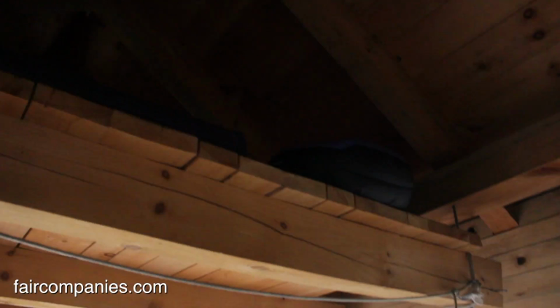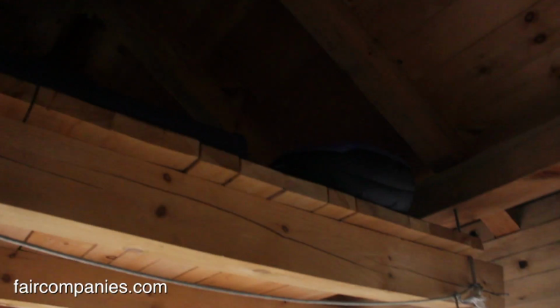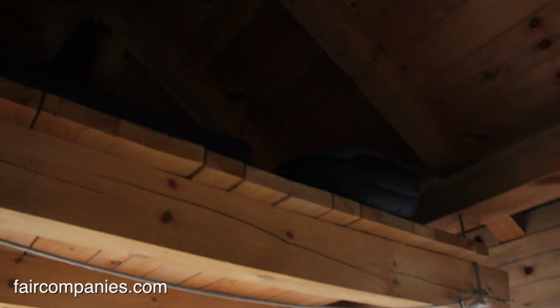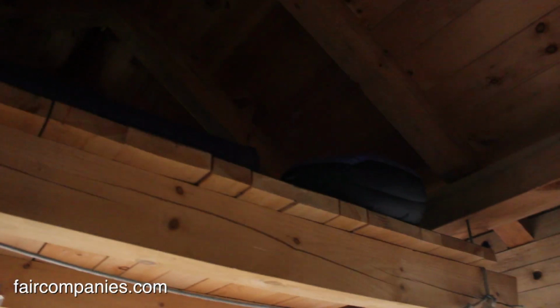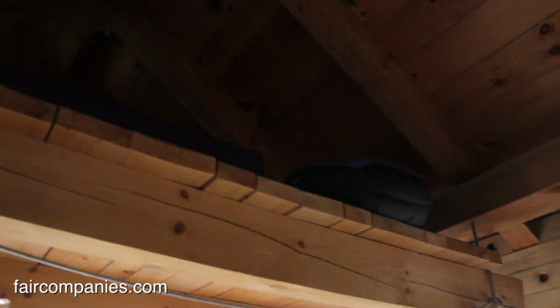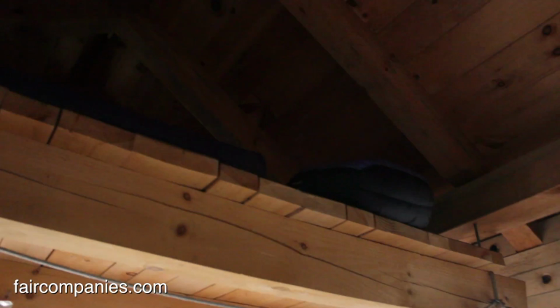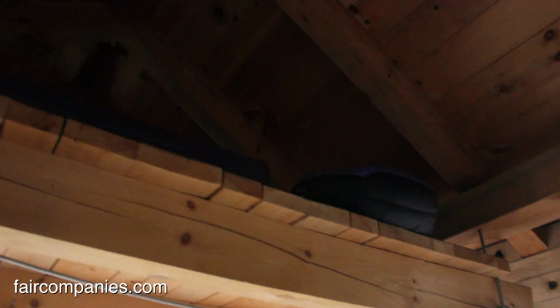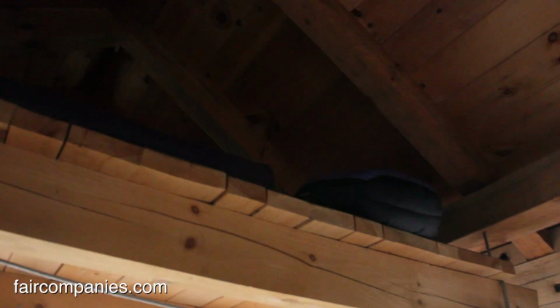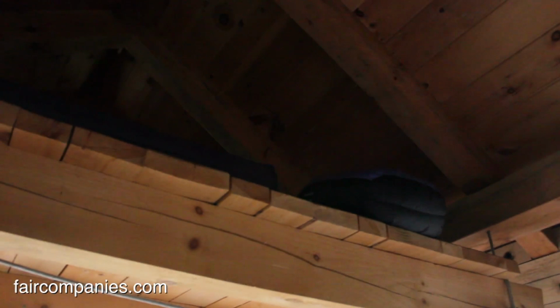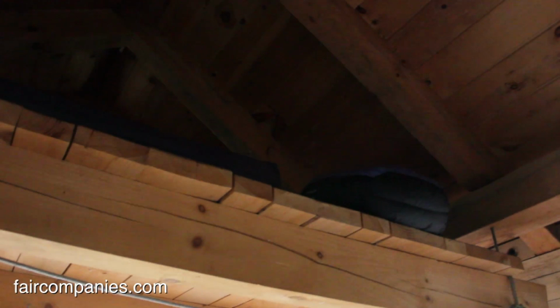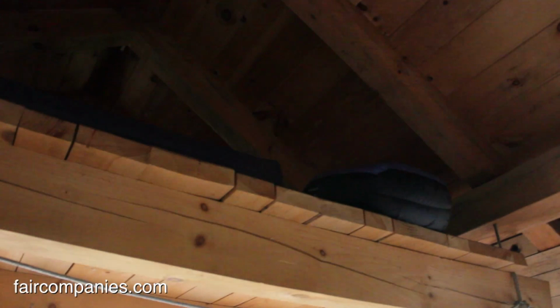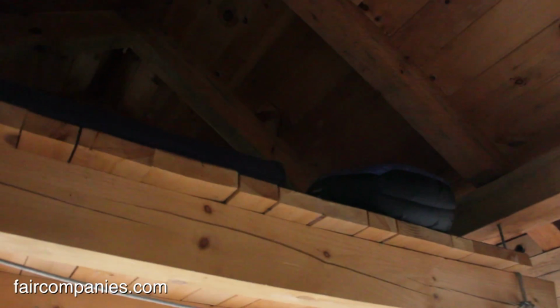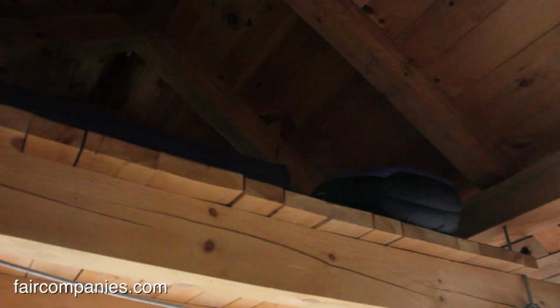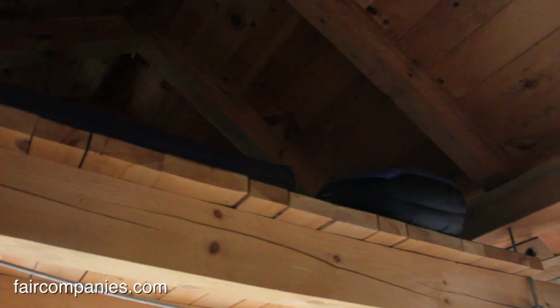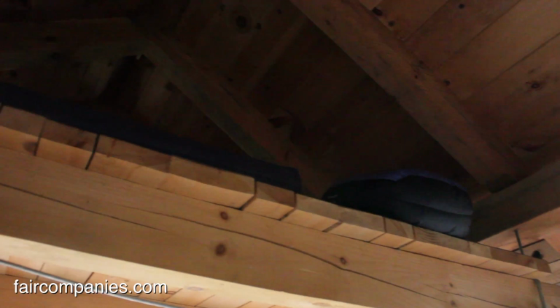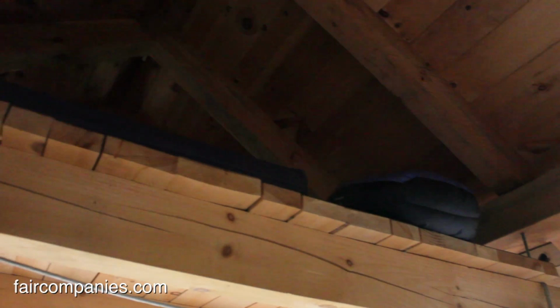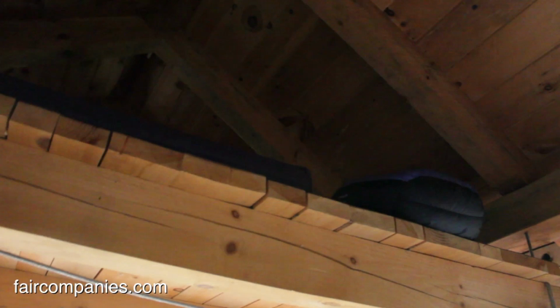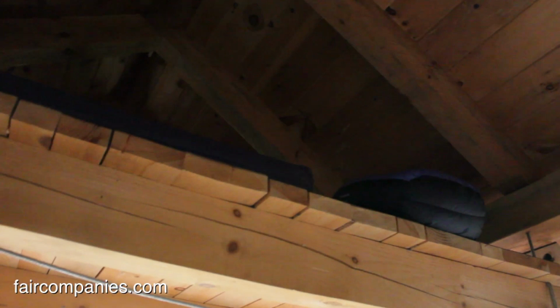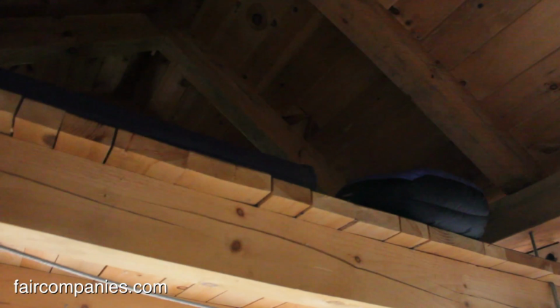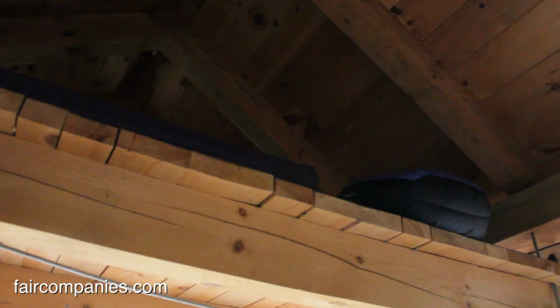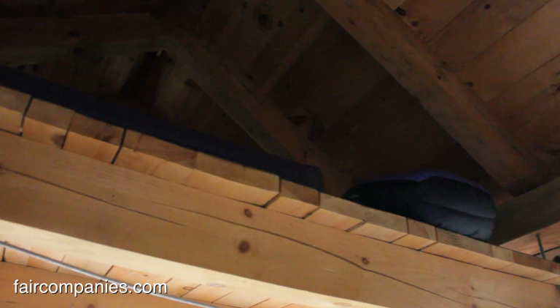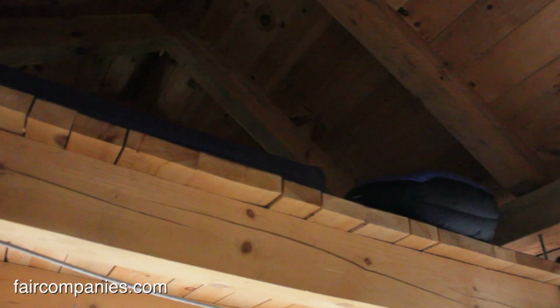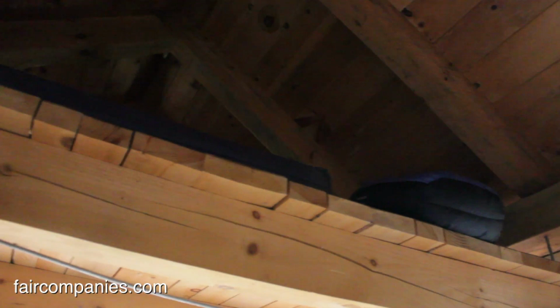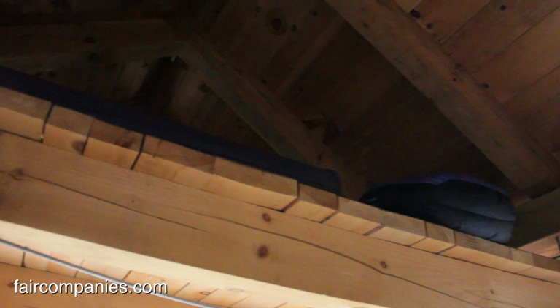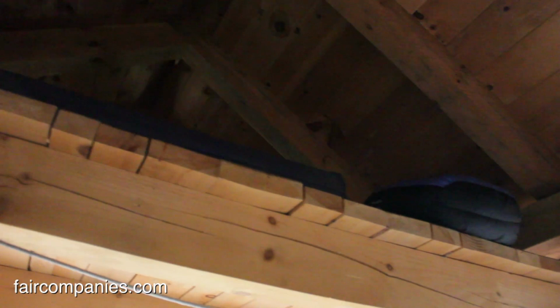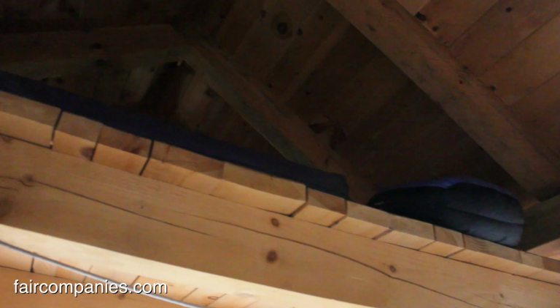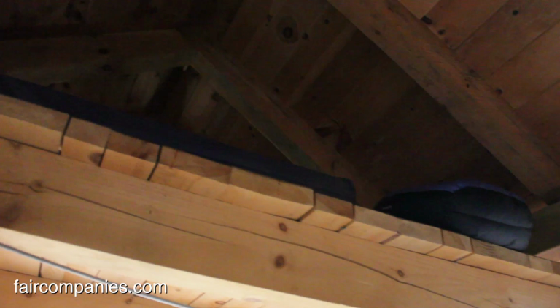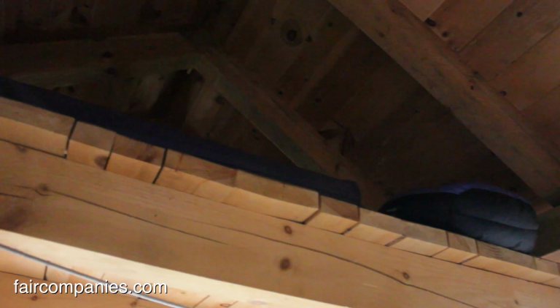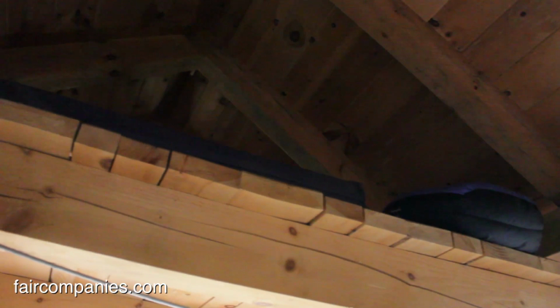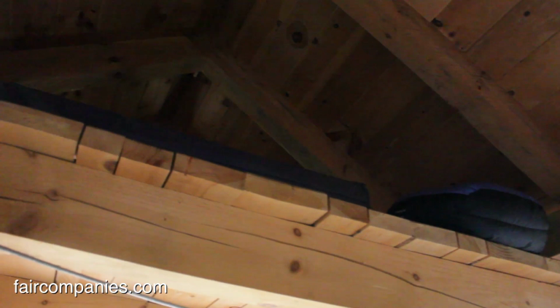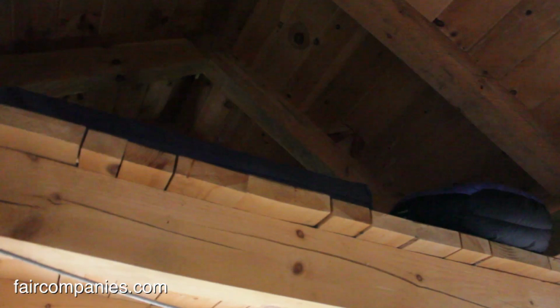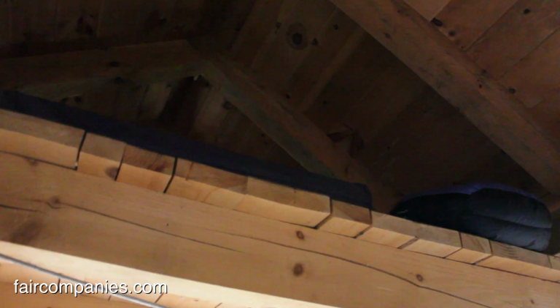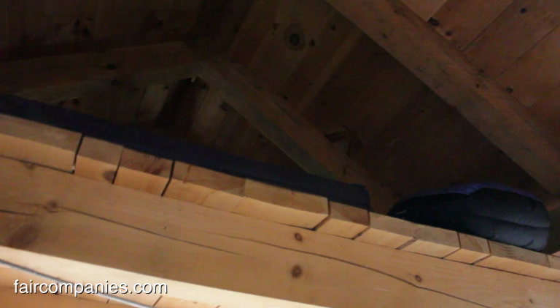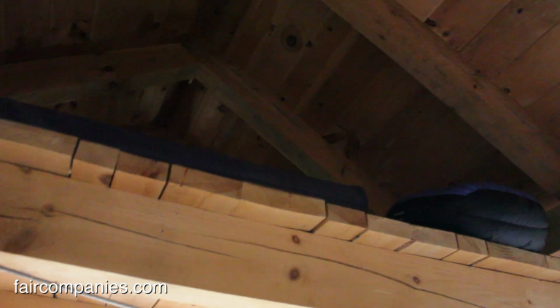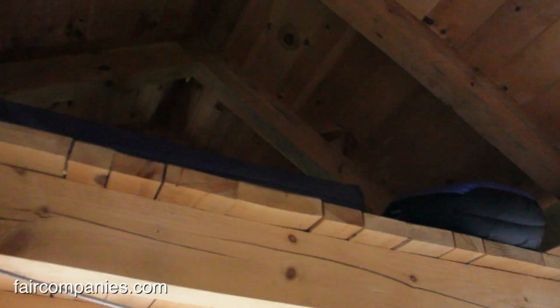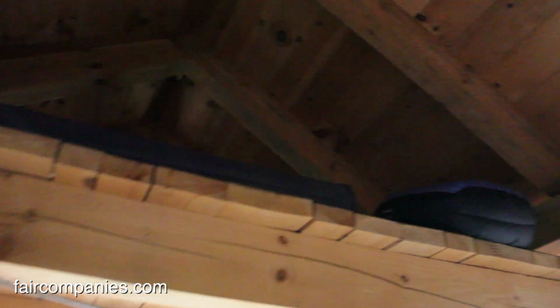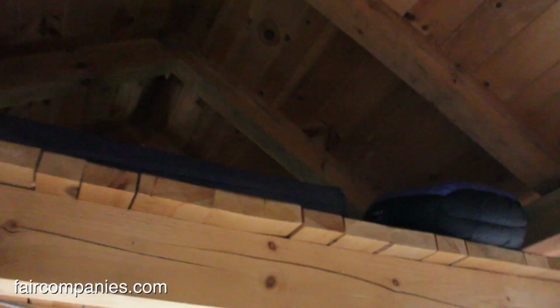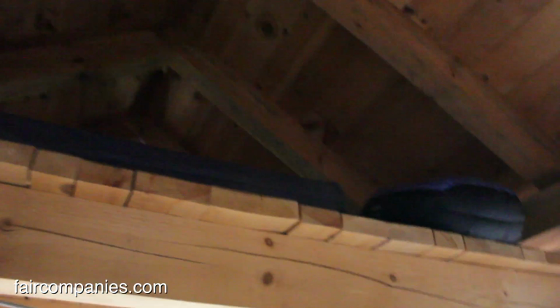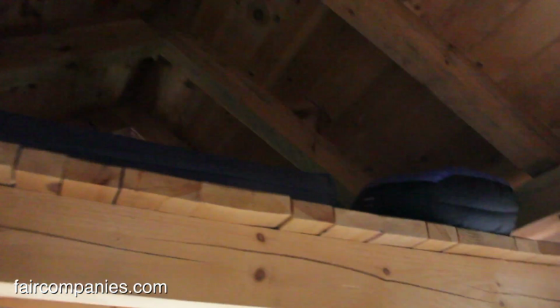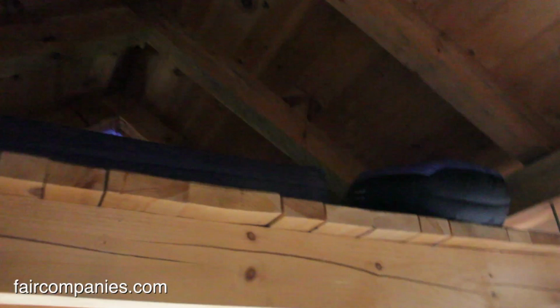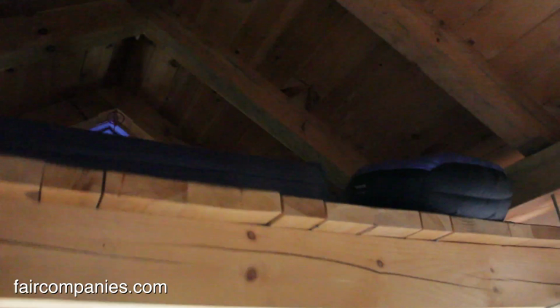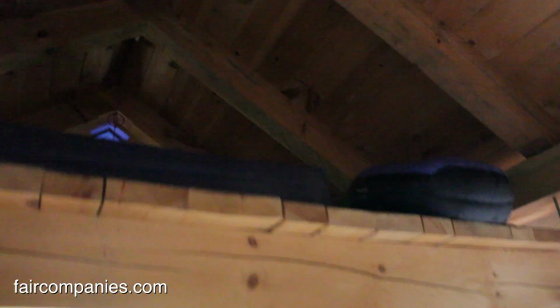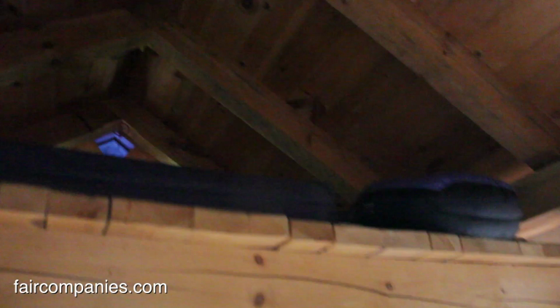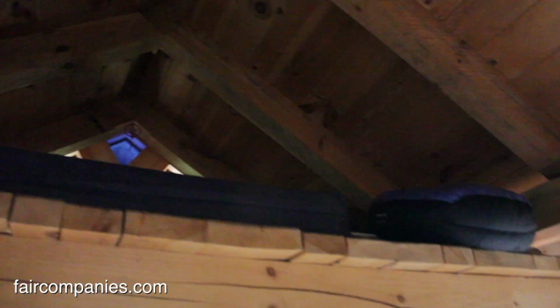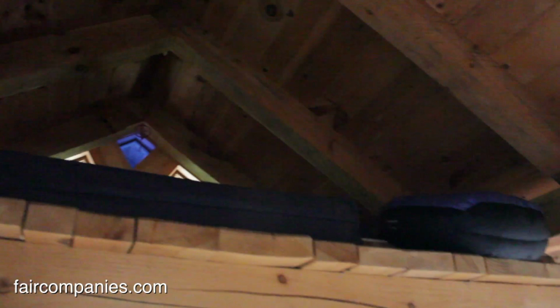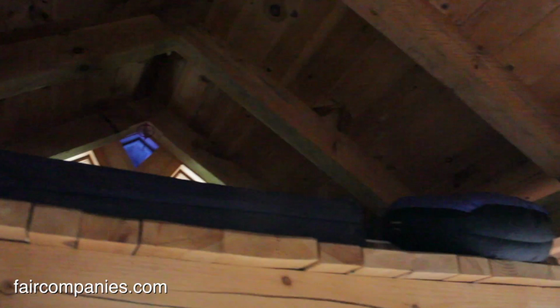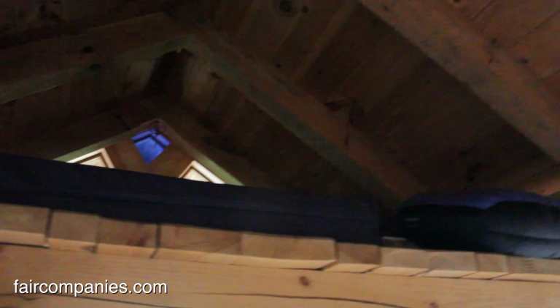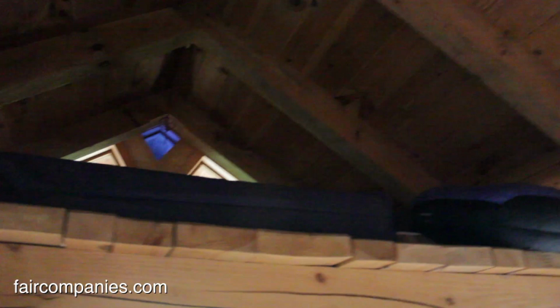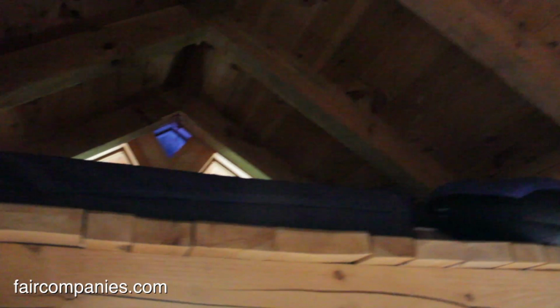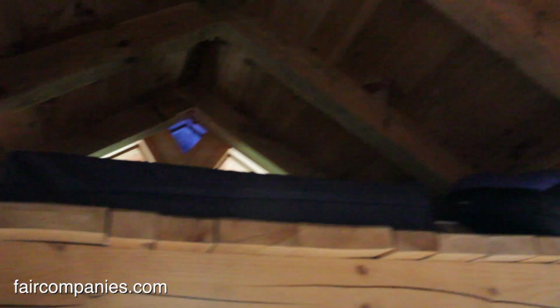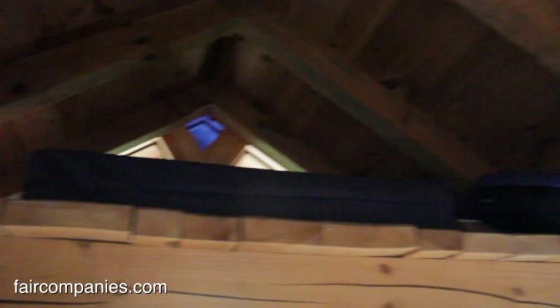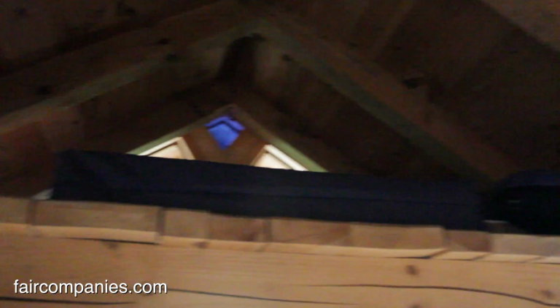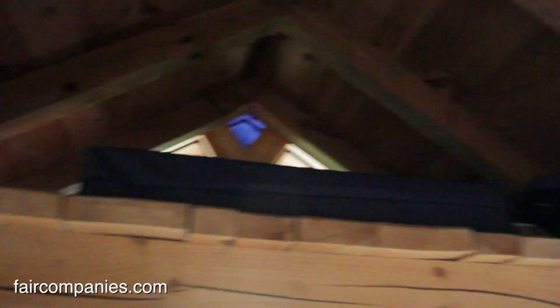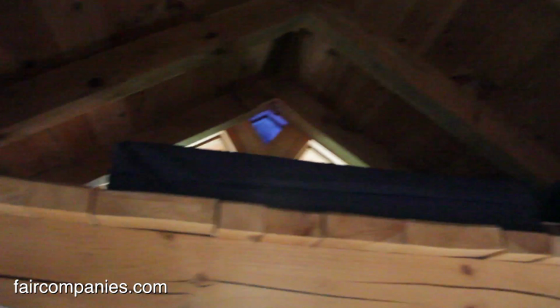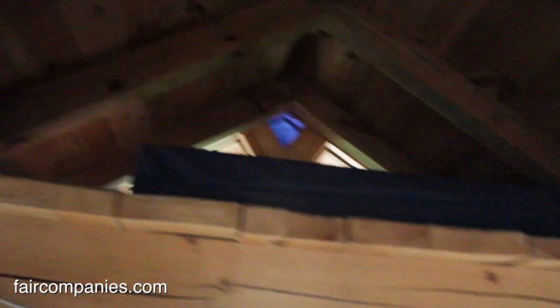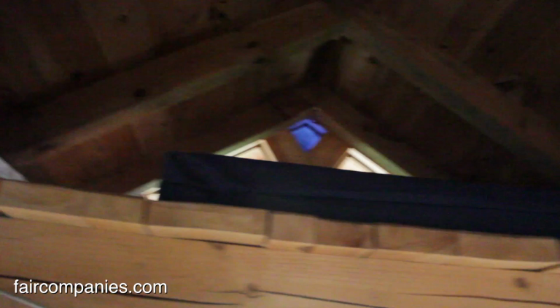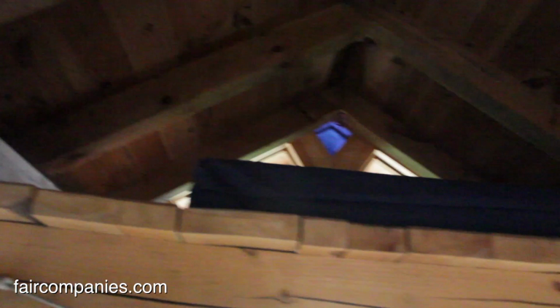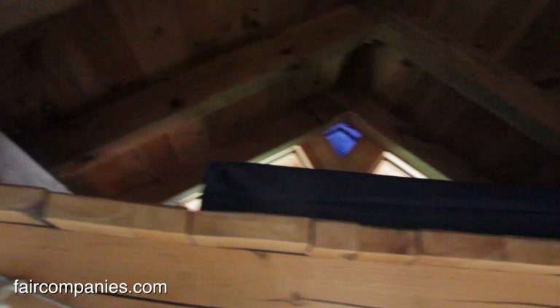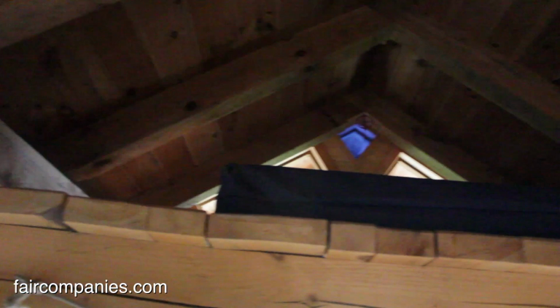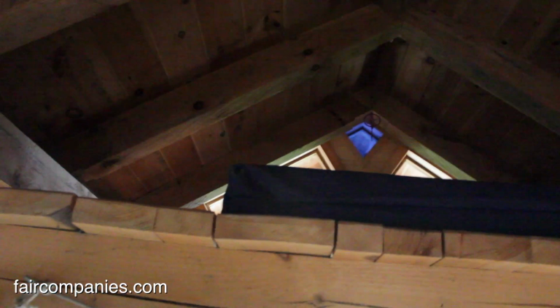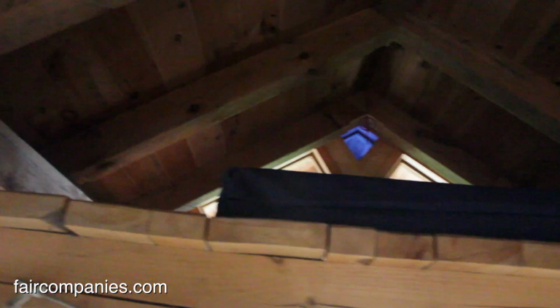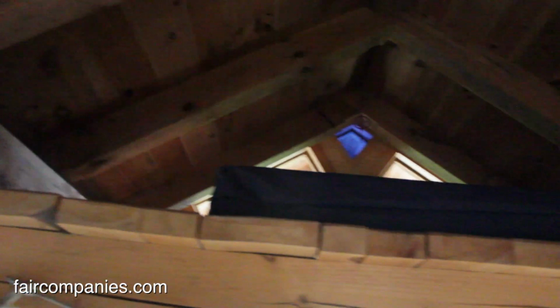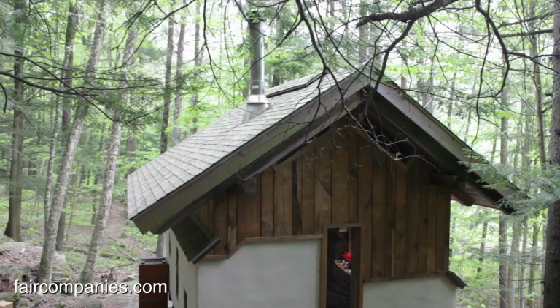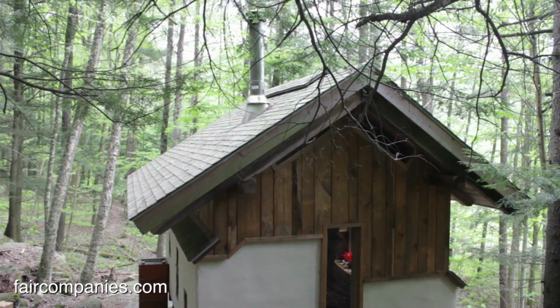Over here you can see the sleeping loft — there's a mattress up there. So it's 10 by 12, 120 square feet.